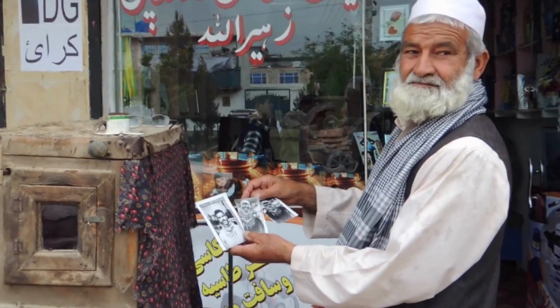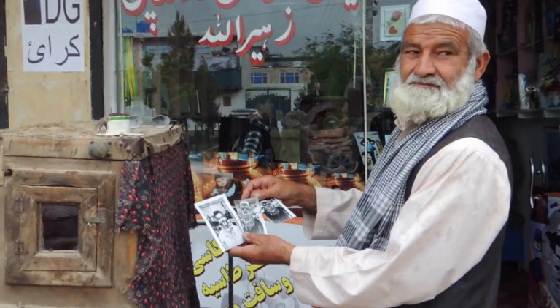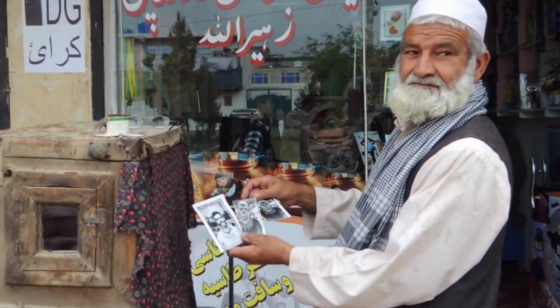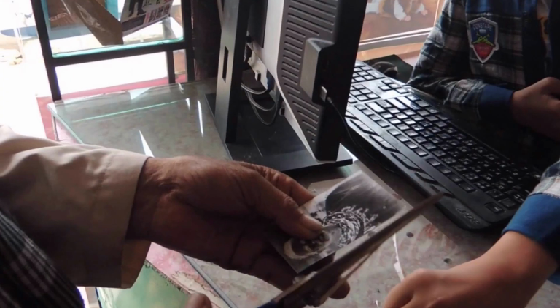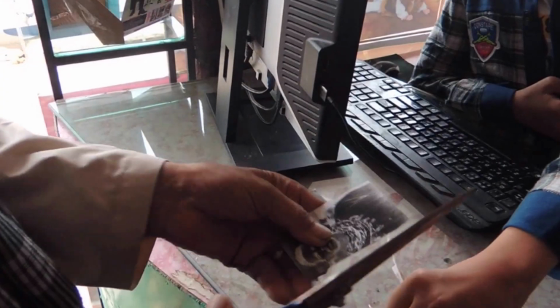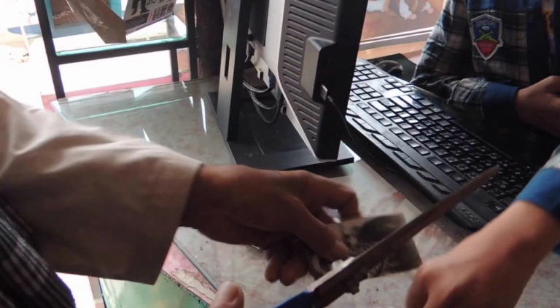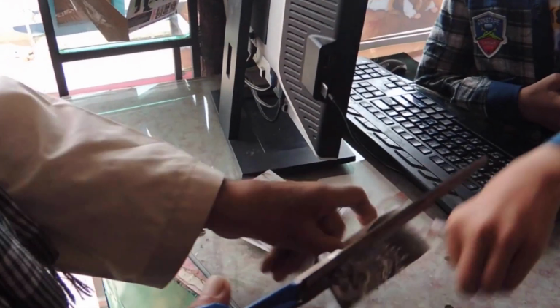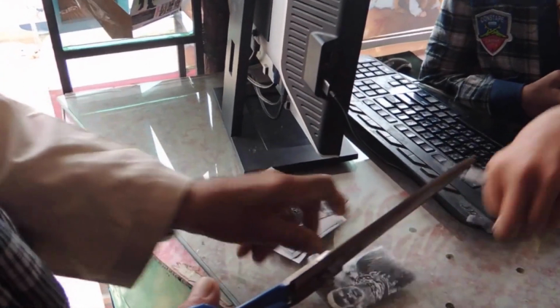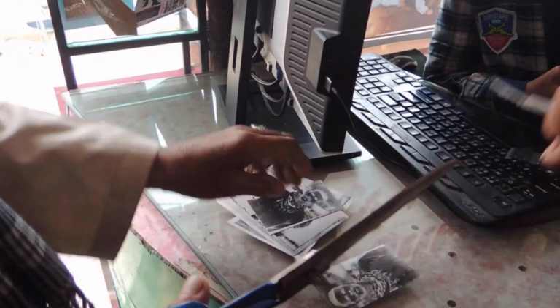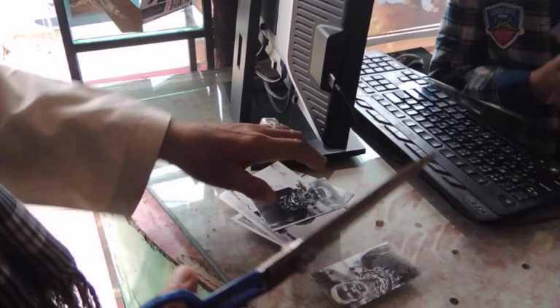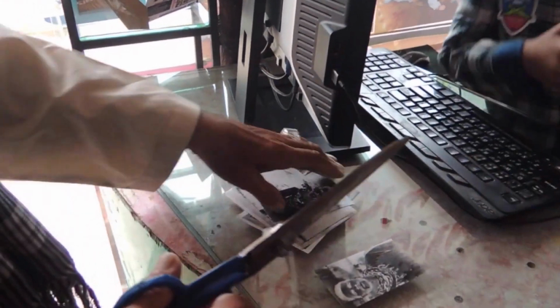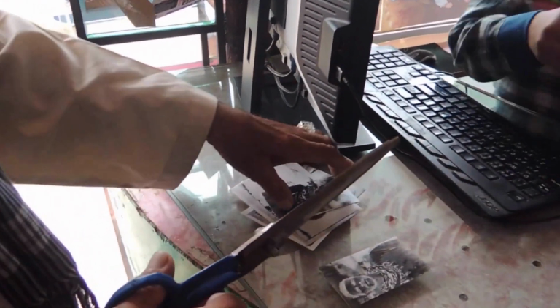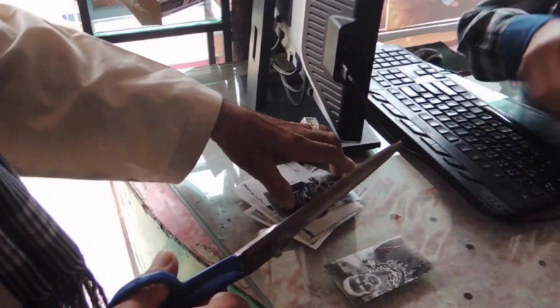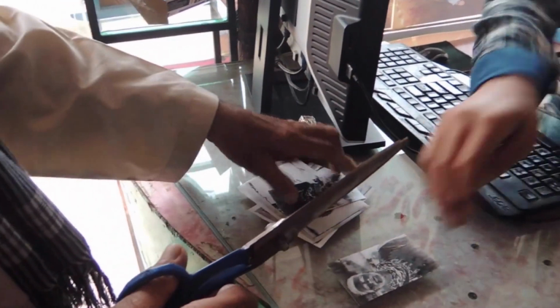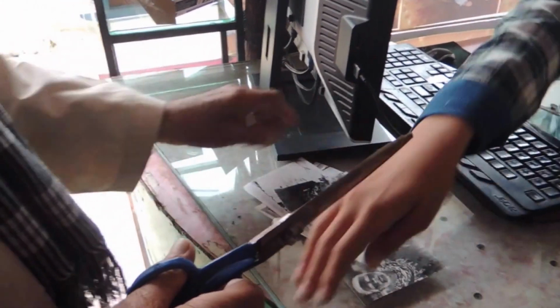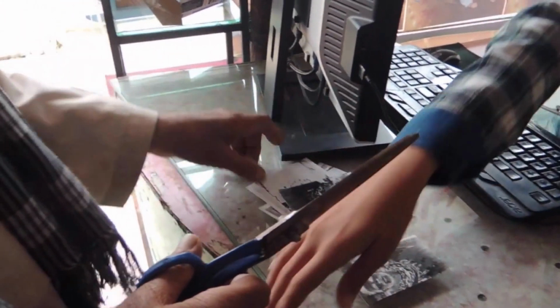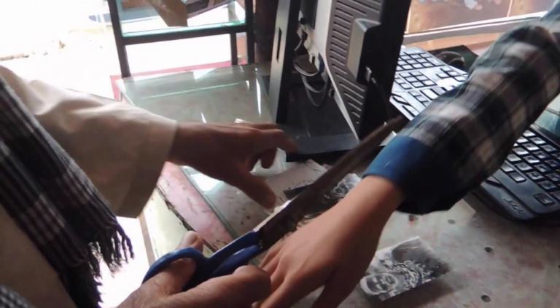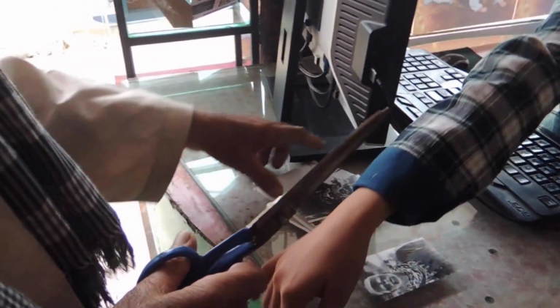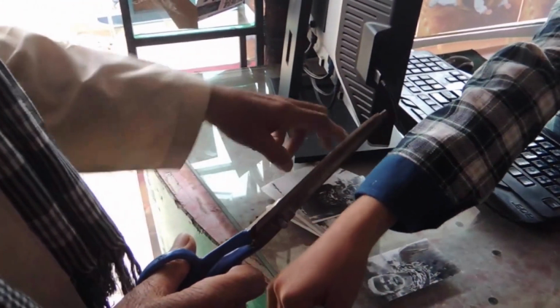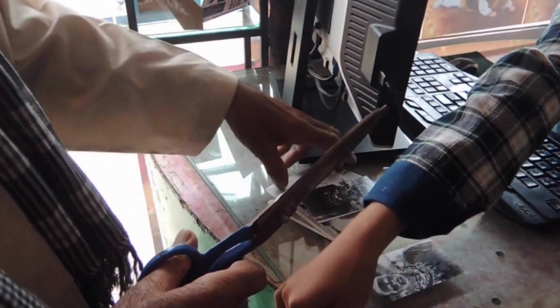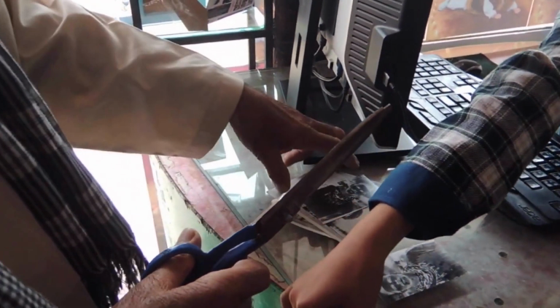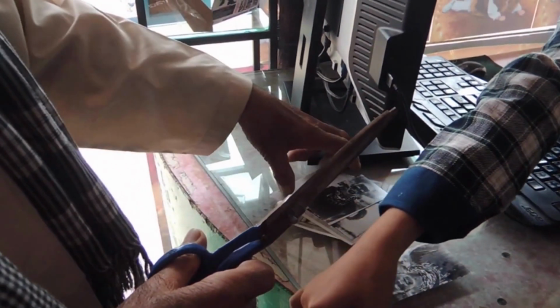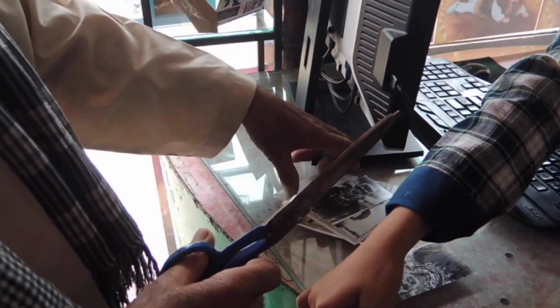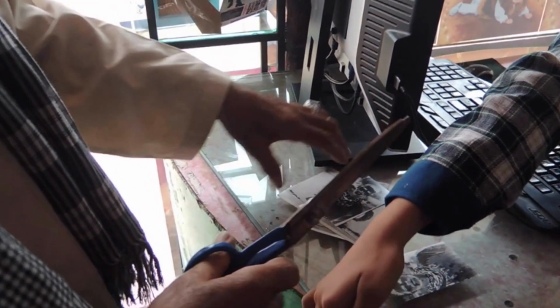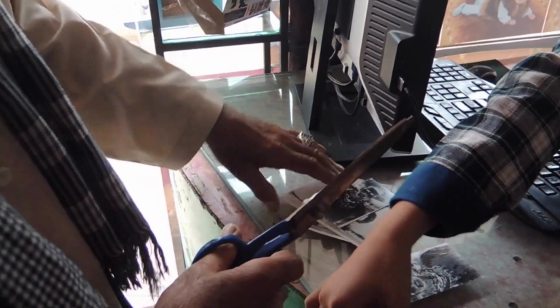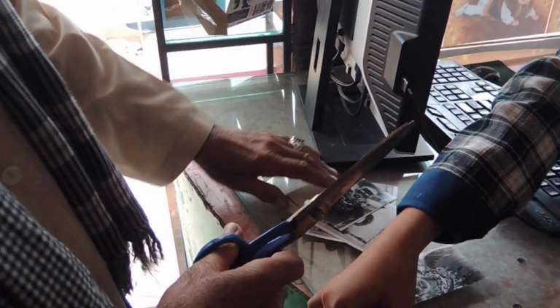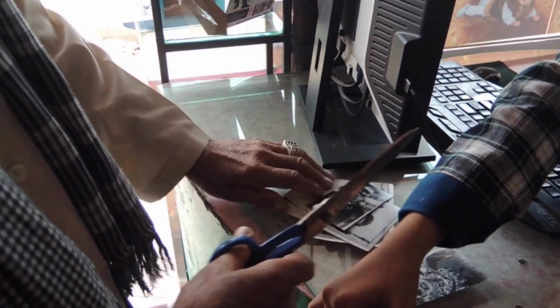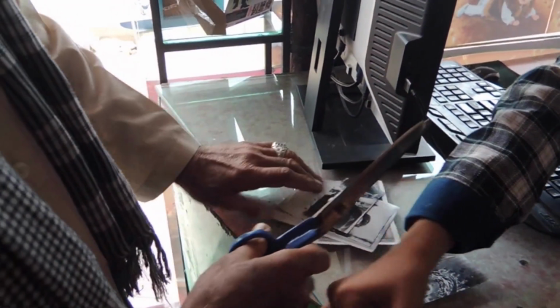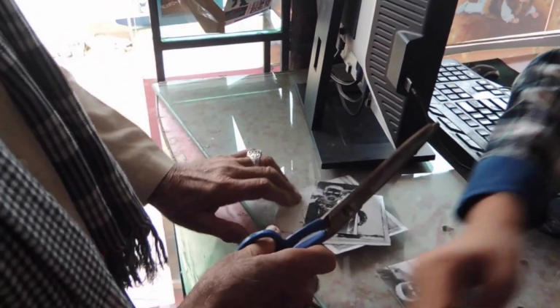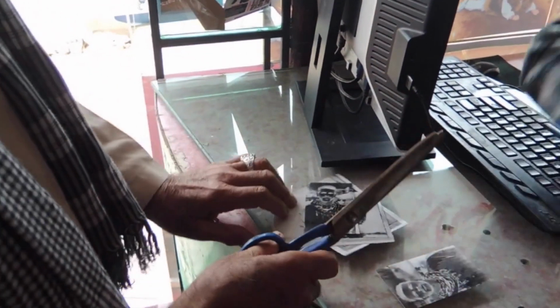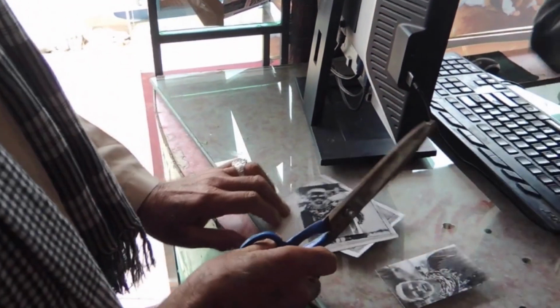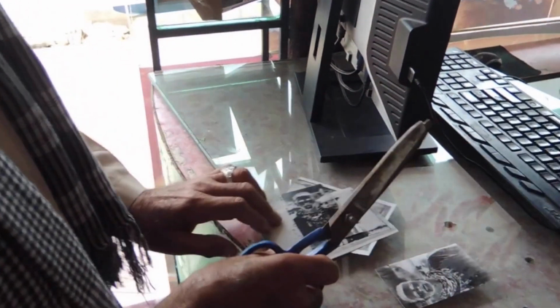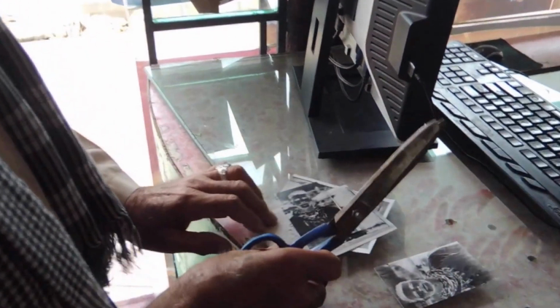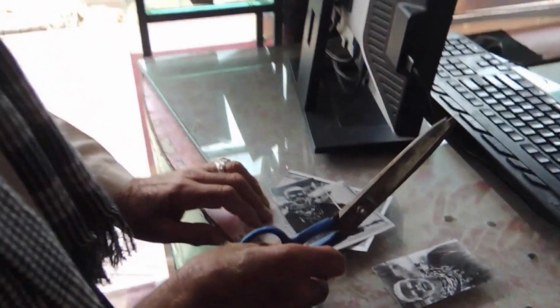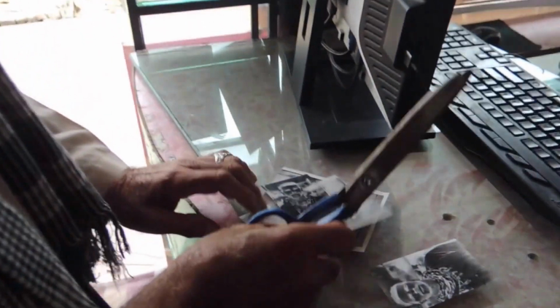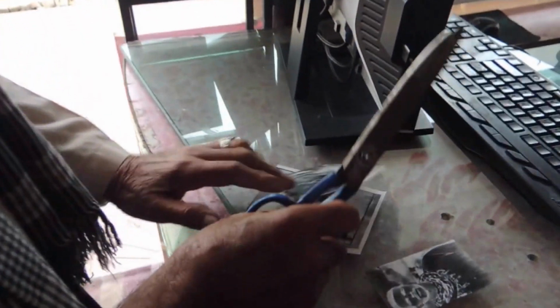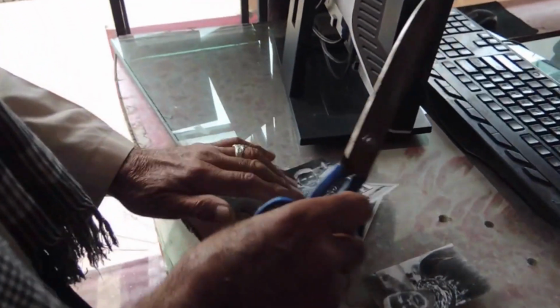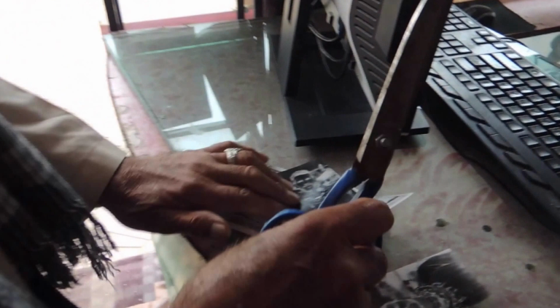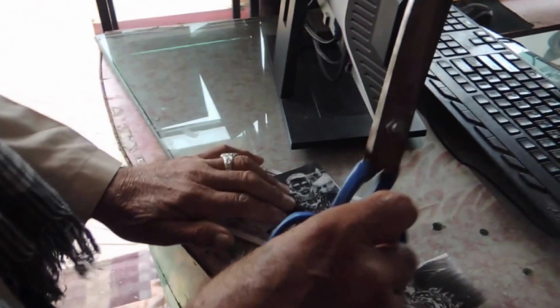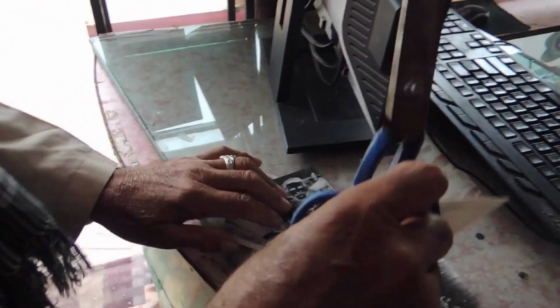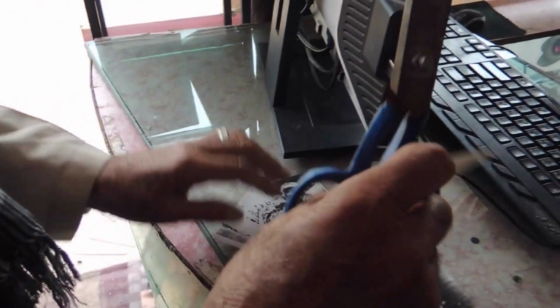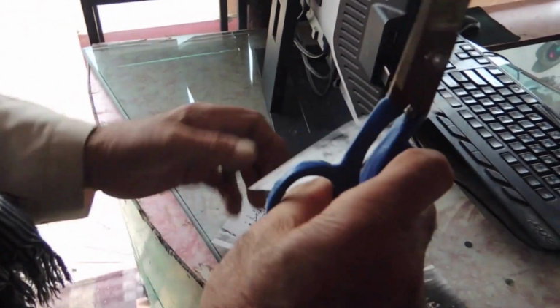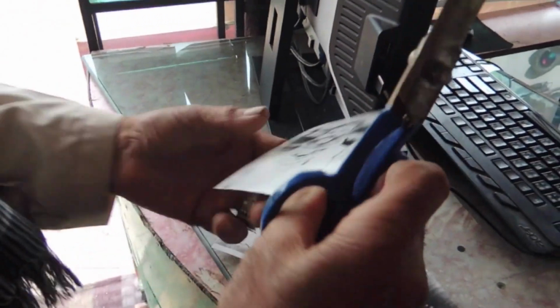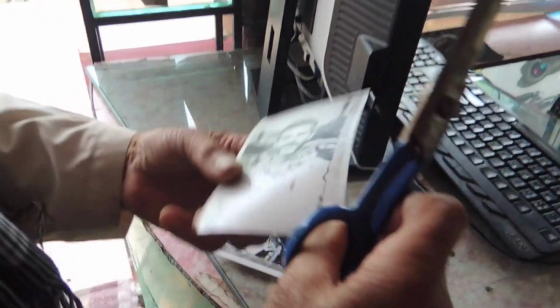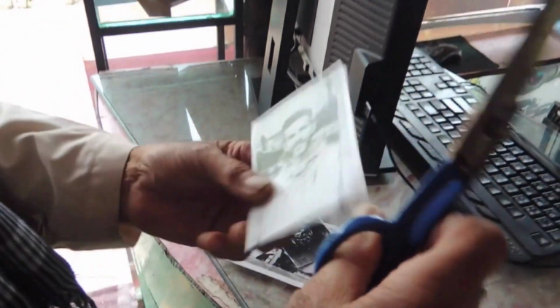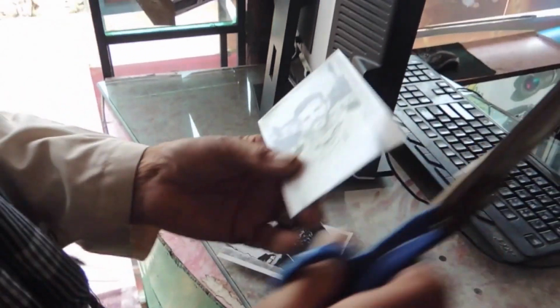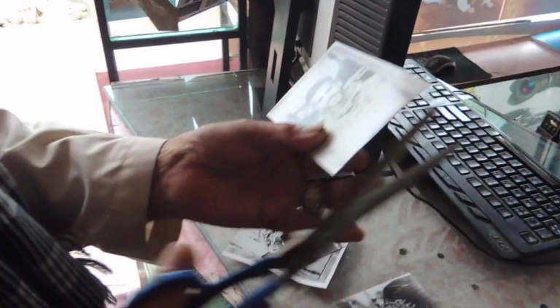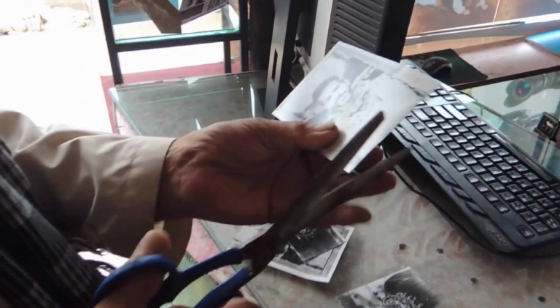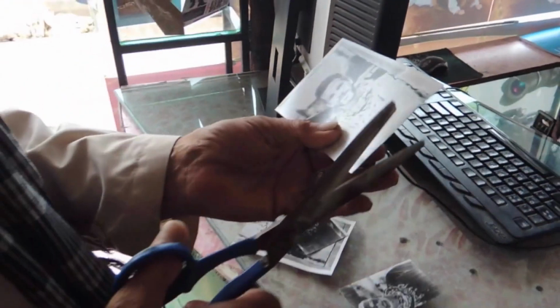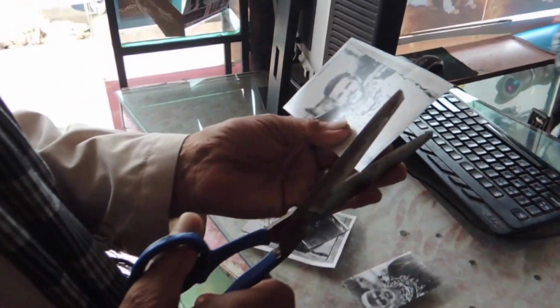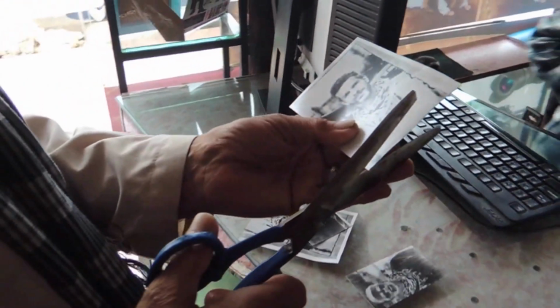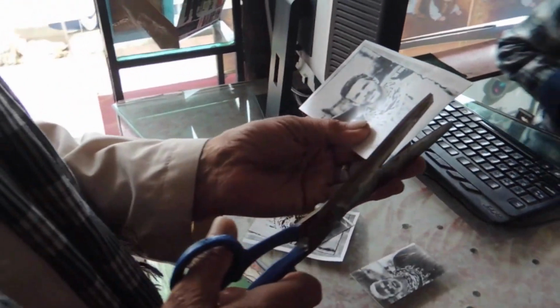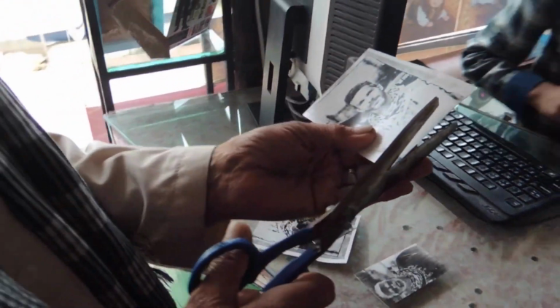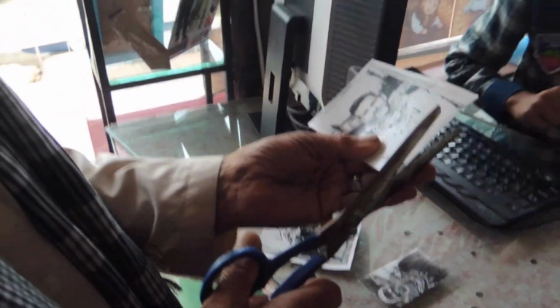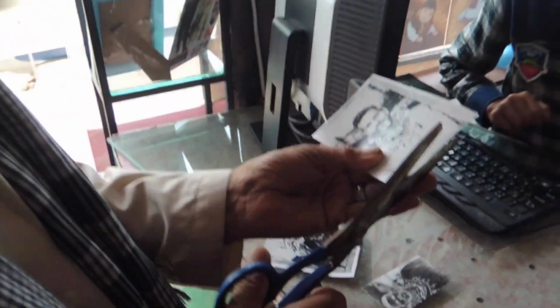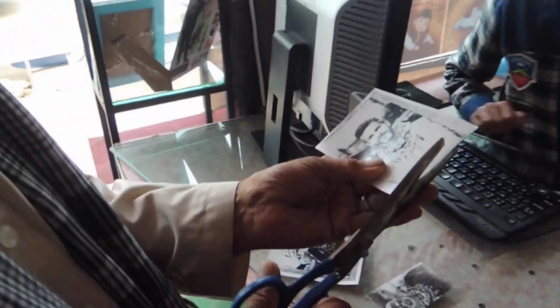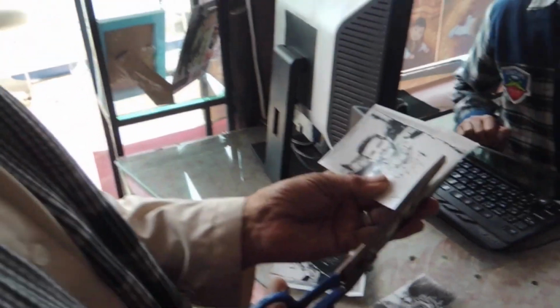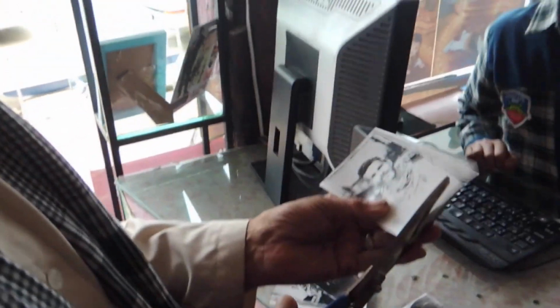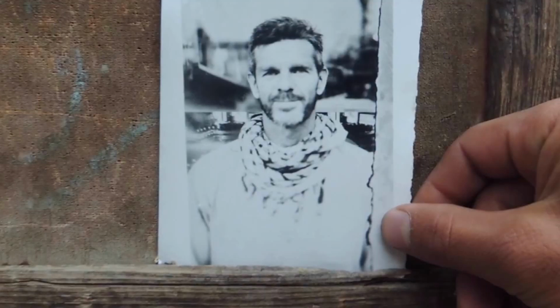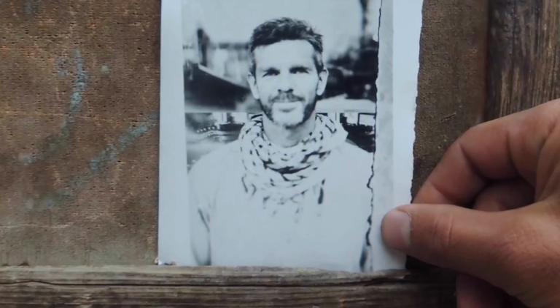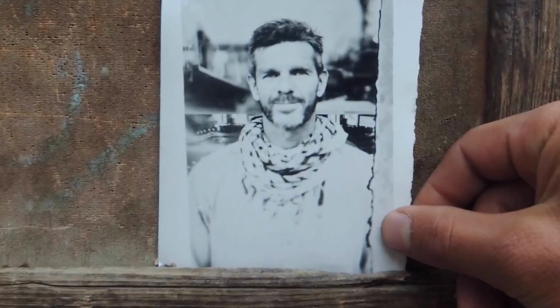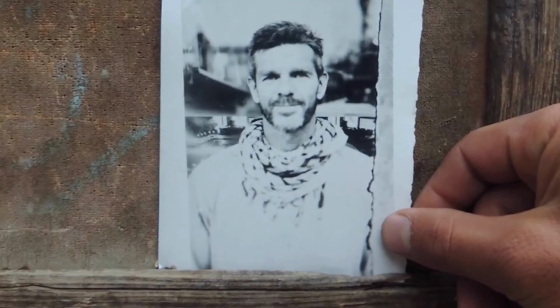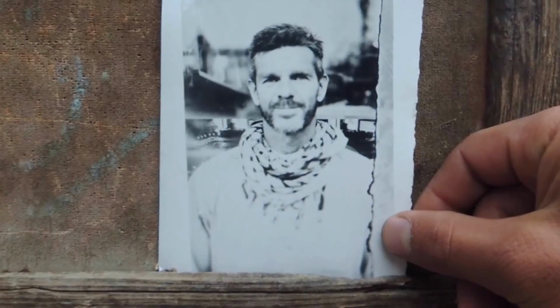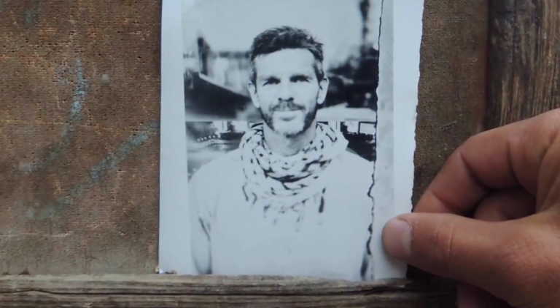A little cutting of the edges, and the brilliant photograph is handed to the lucky client.